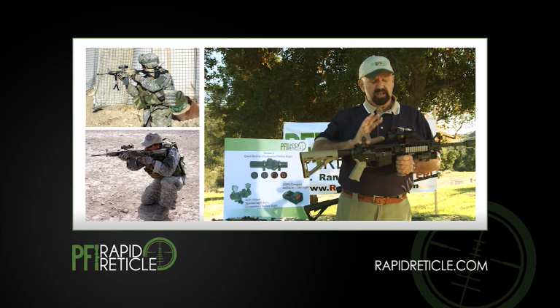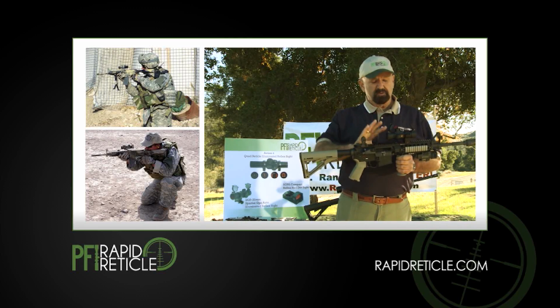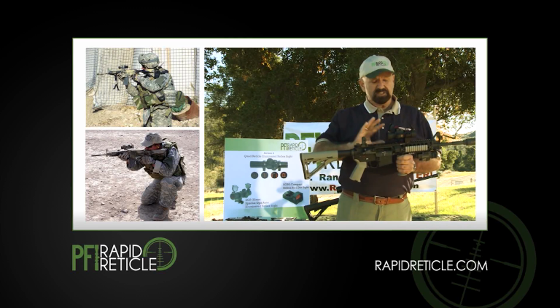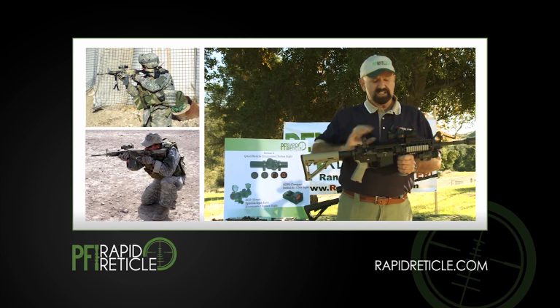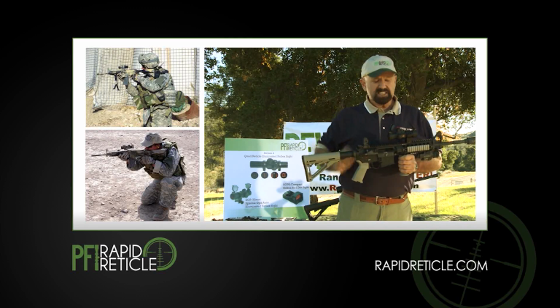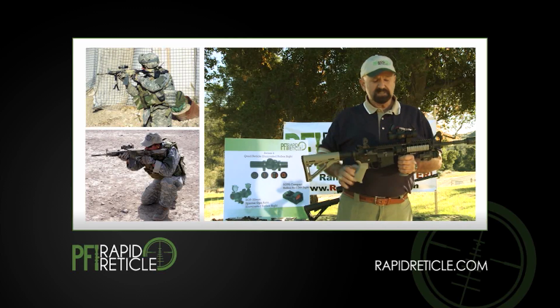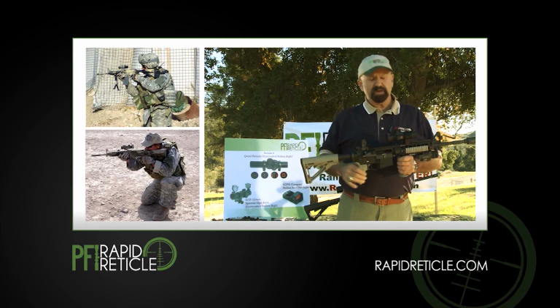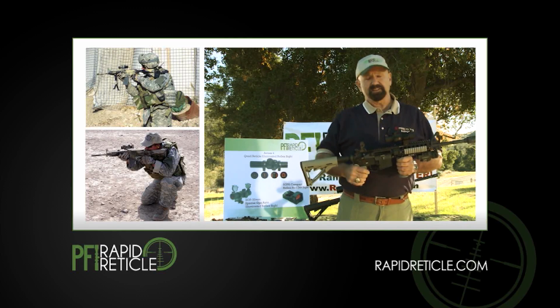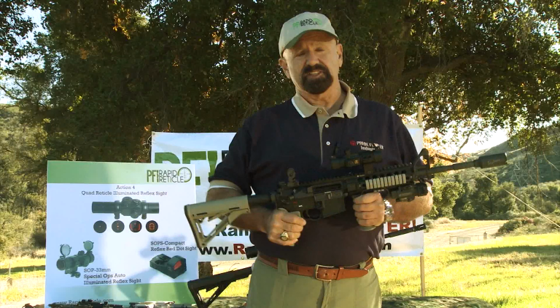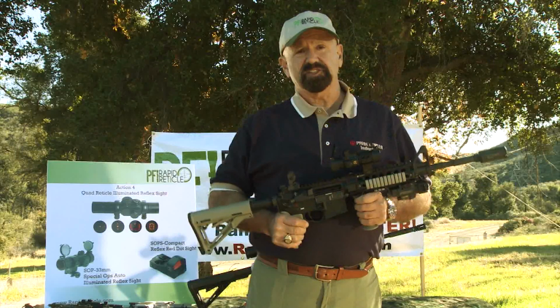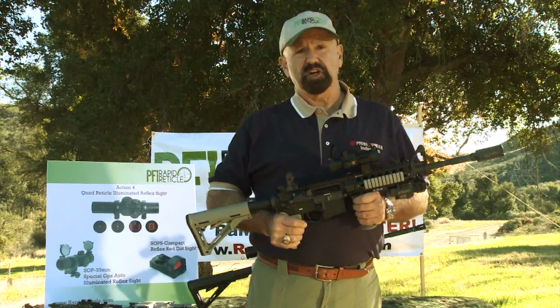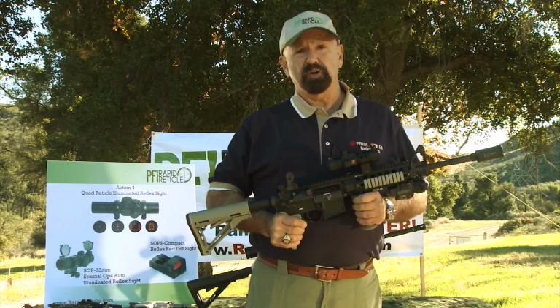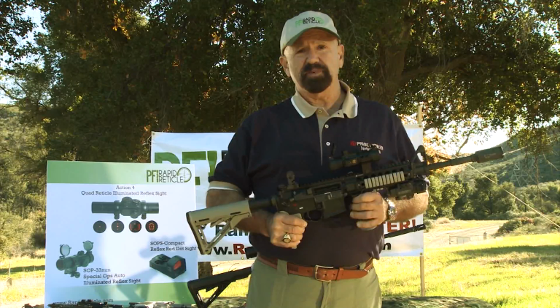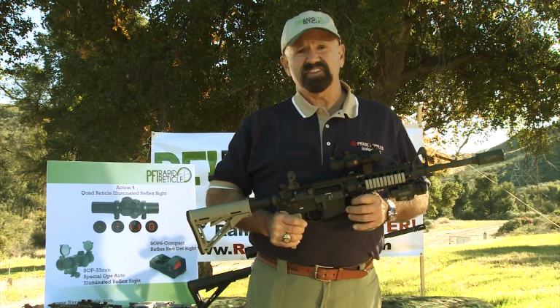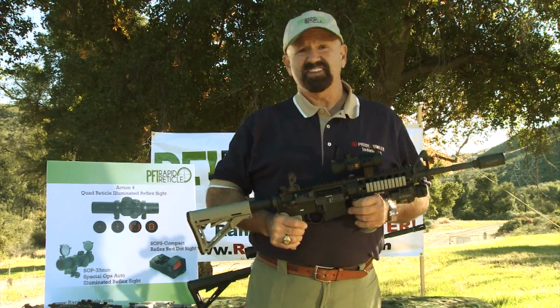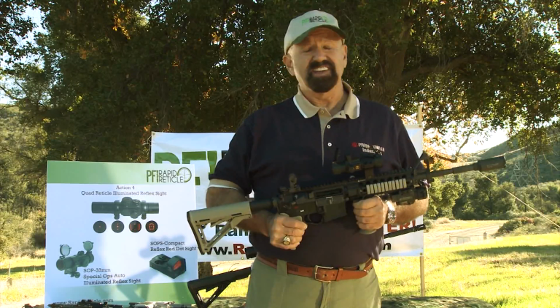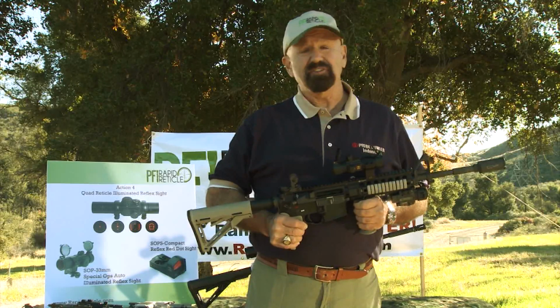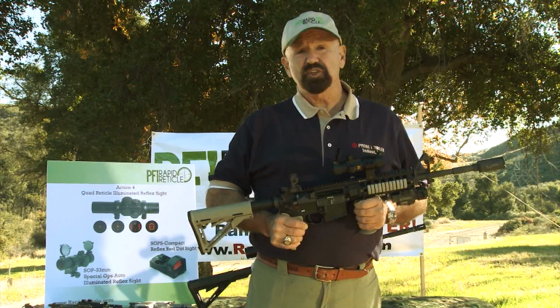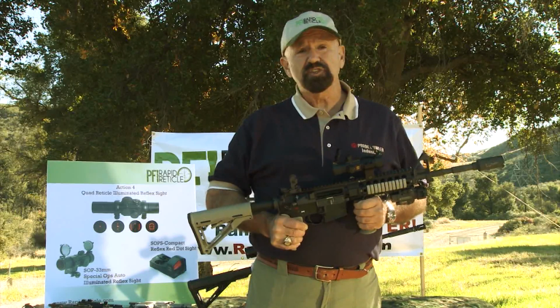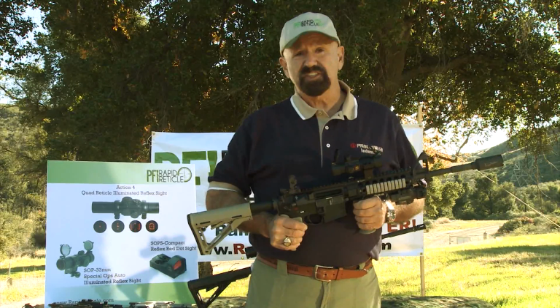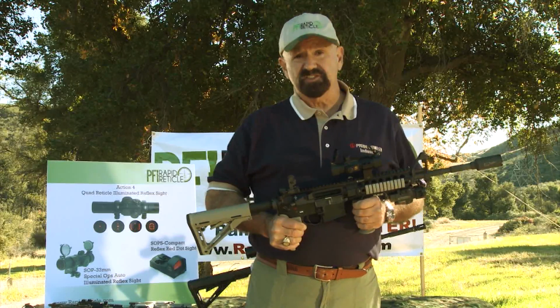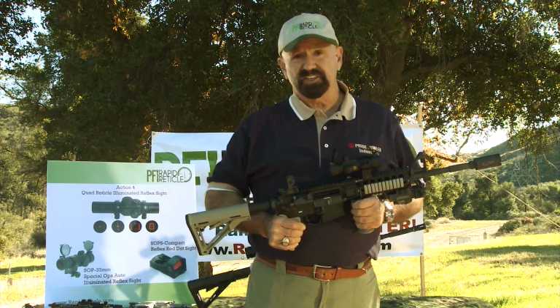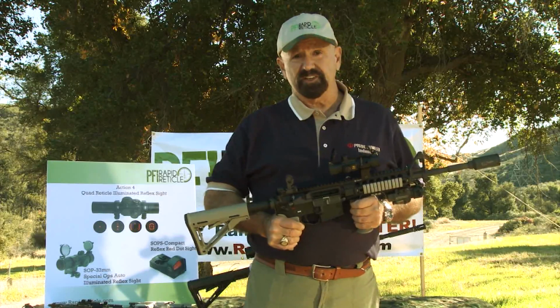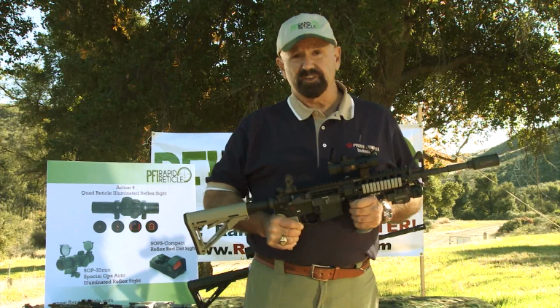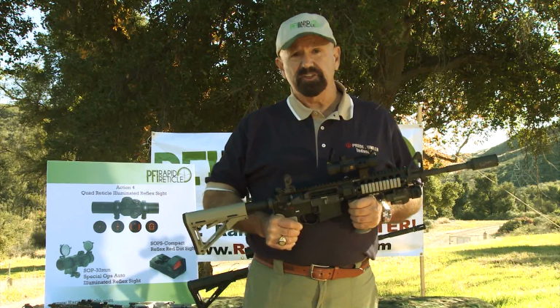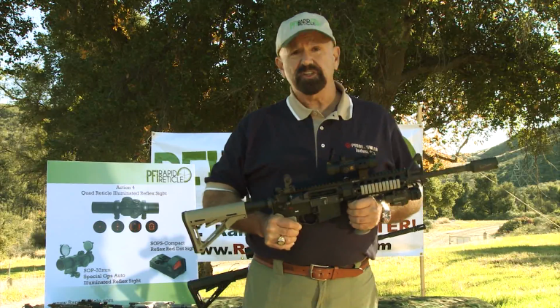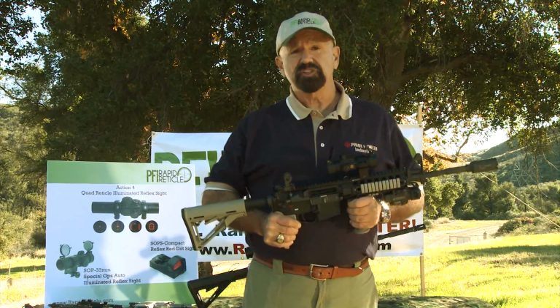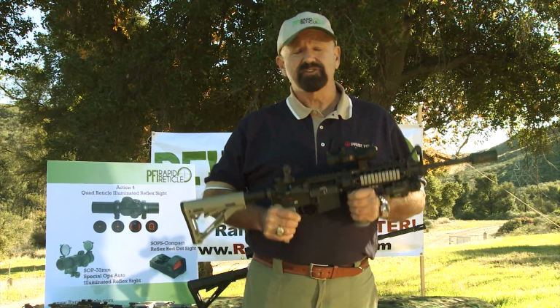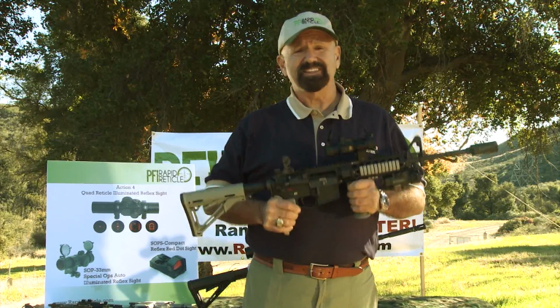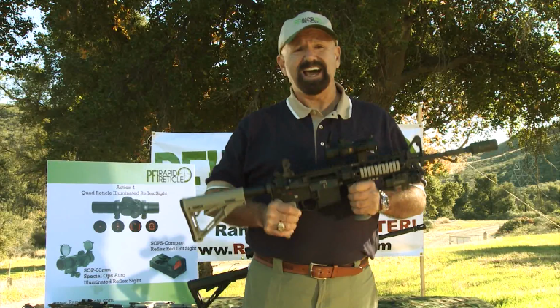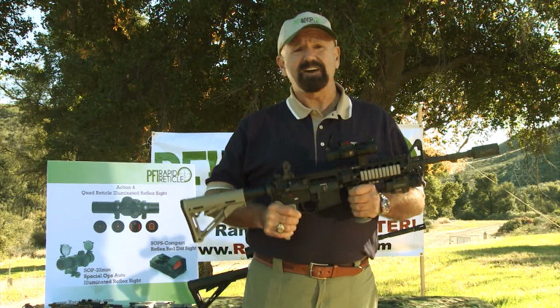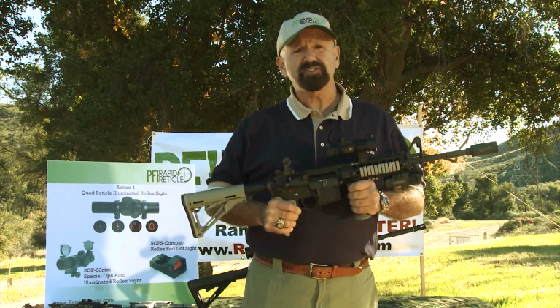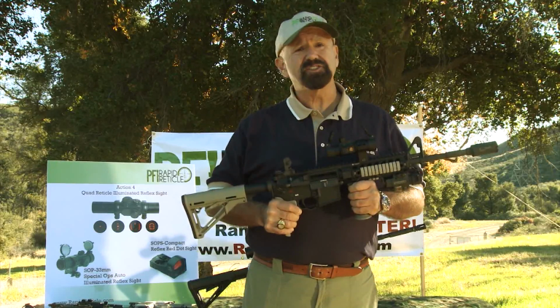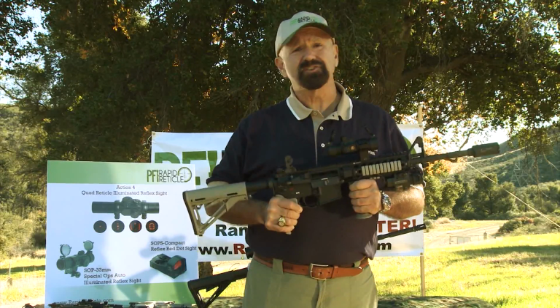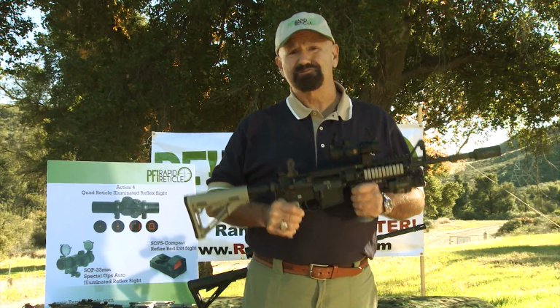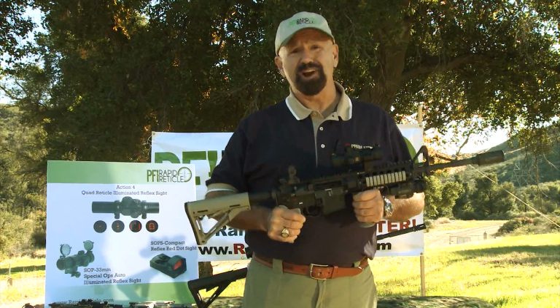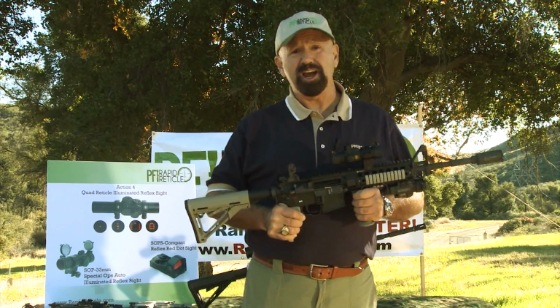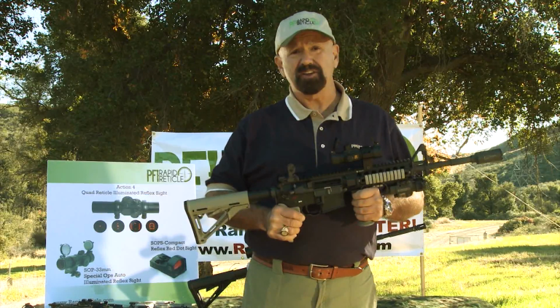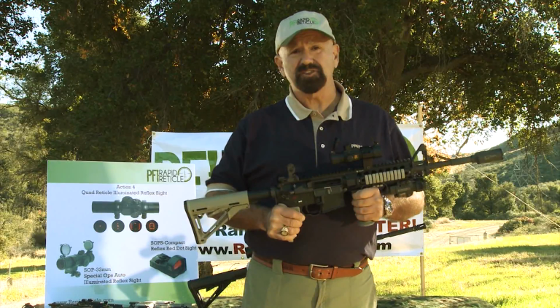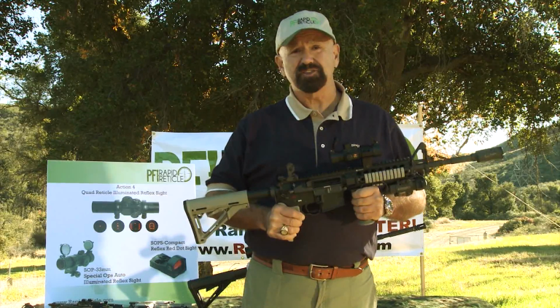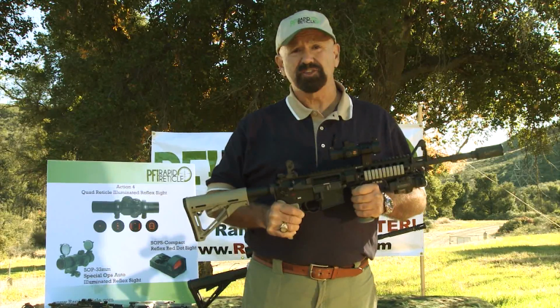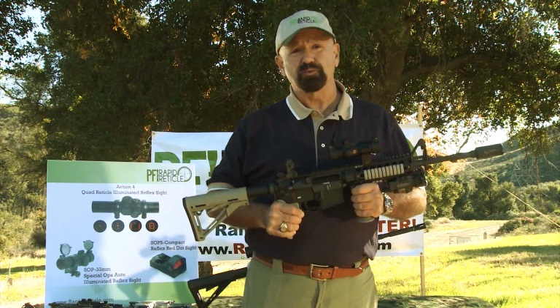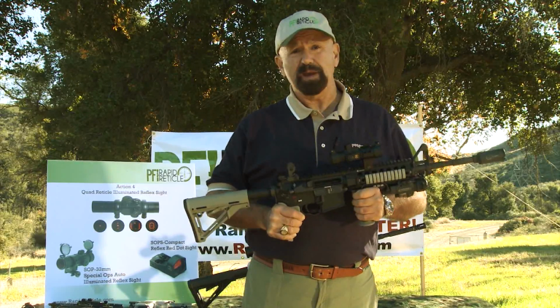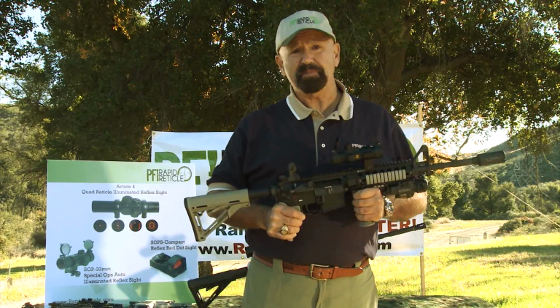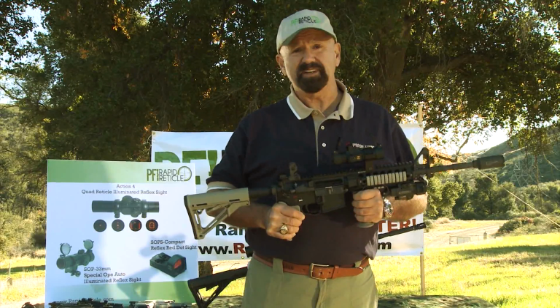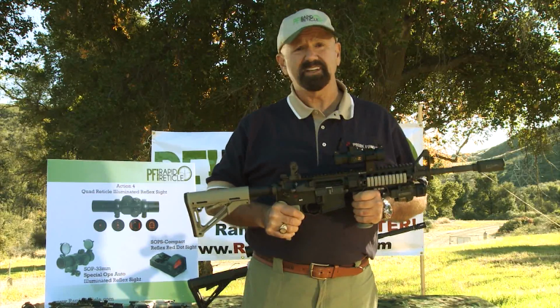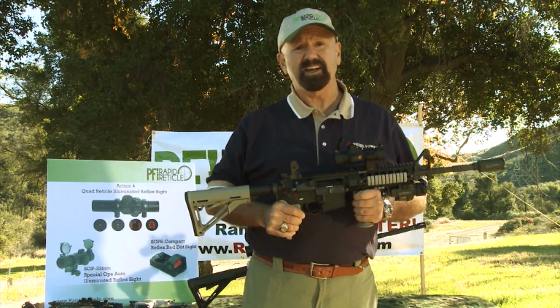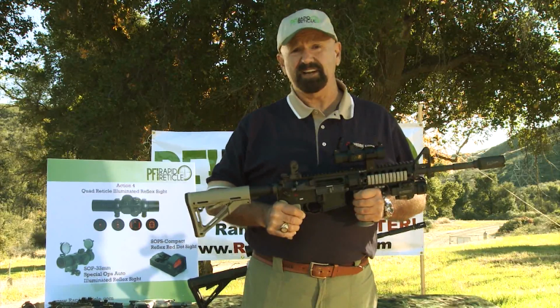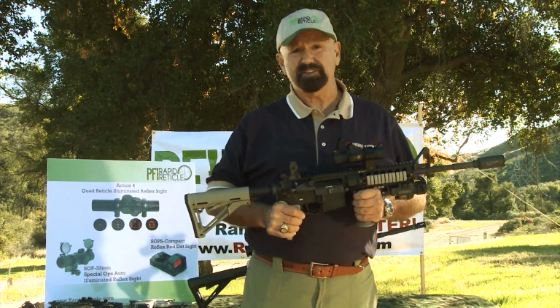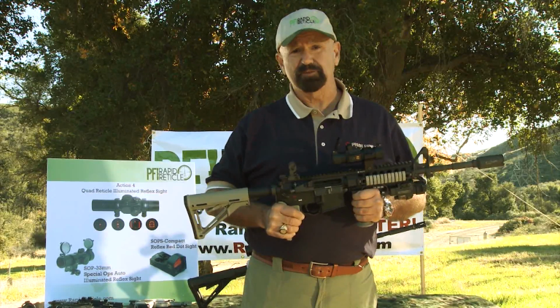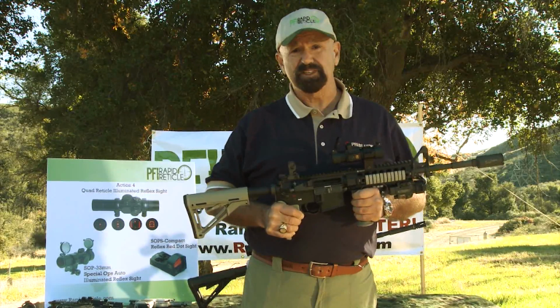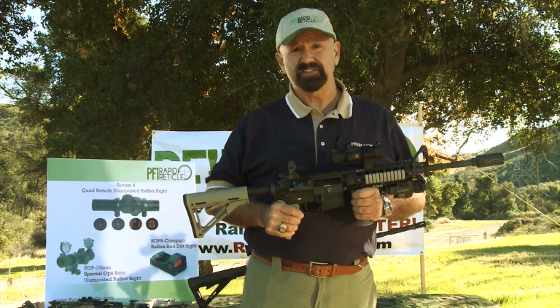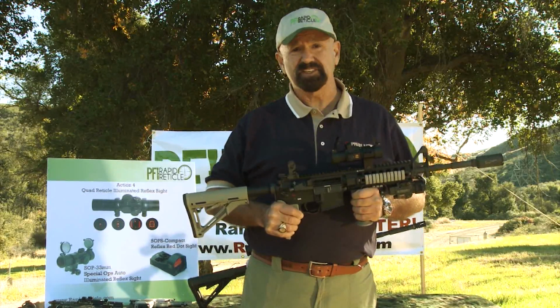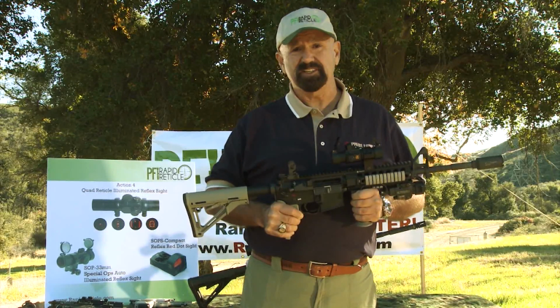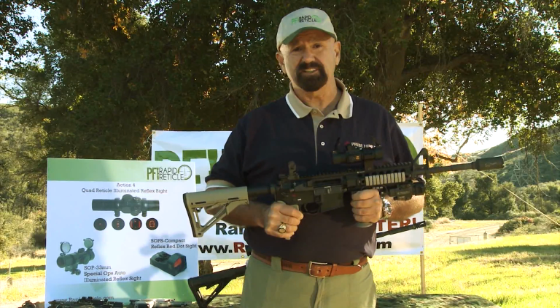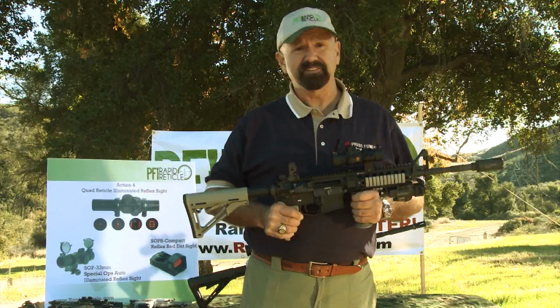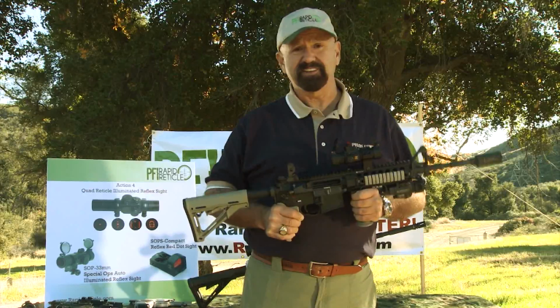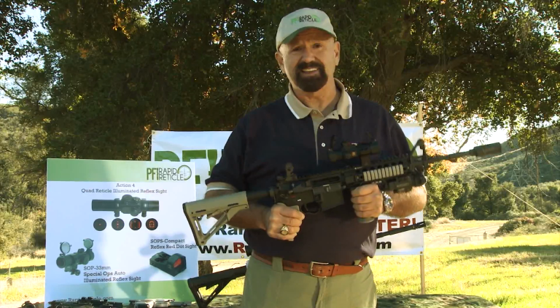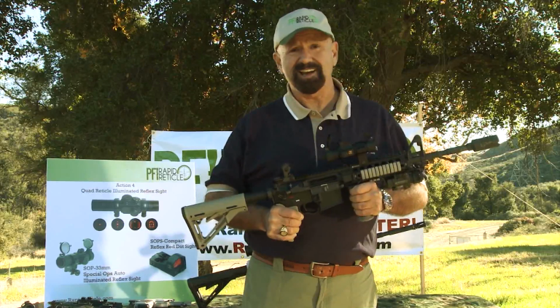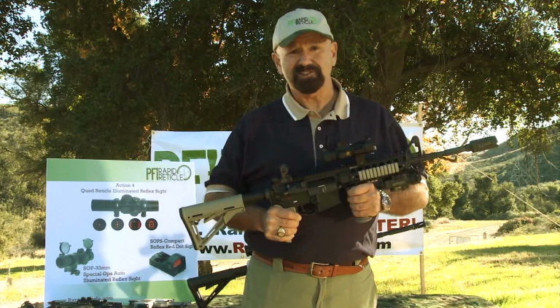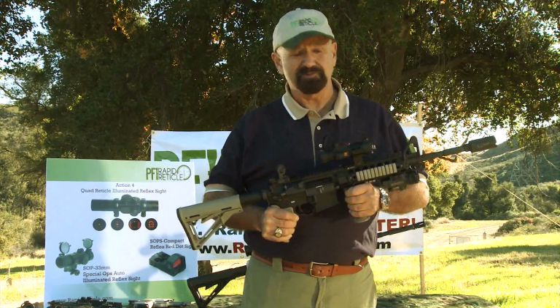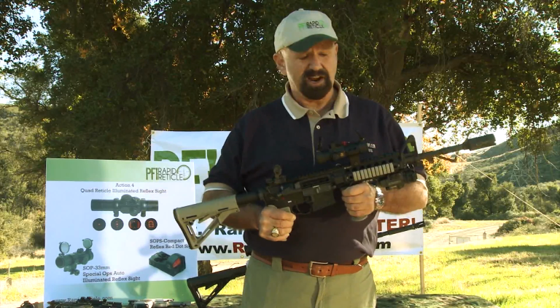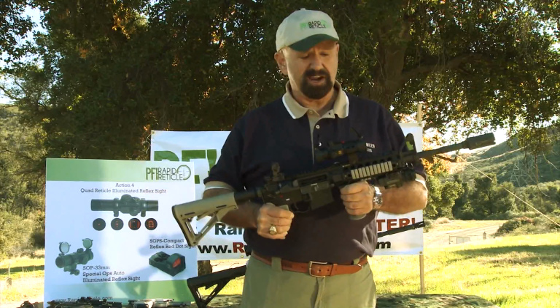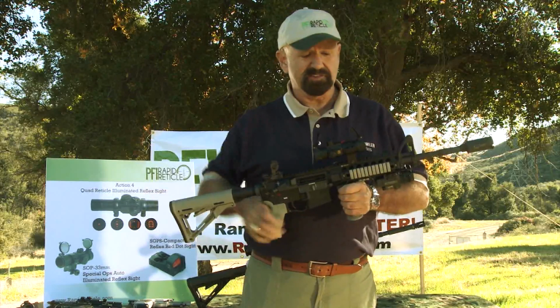What's nice about this scope is it never loses zero. You can shoot thousands of rounds through your weapon and not have to re-zero every thousand rounds.